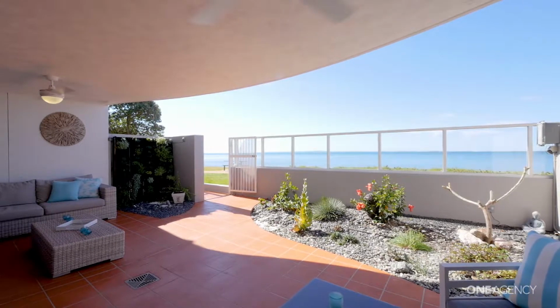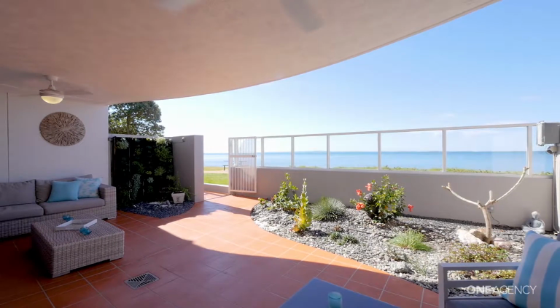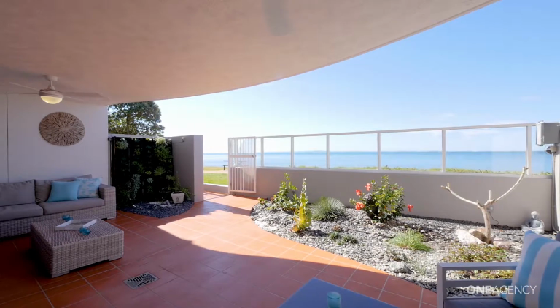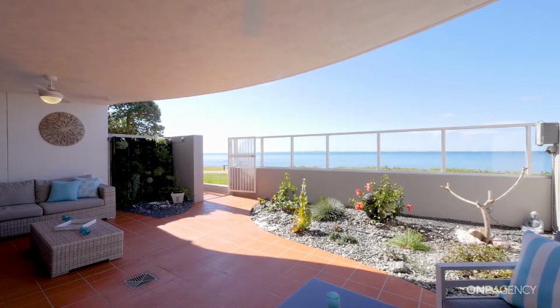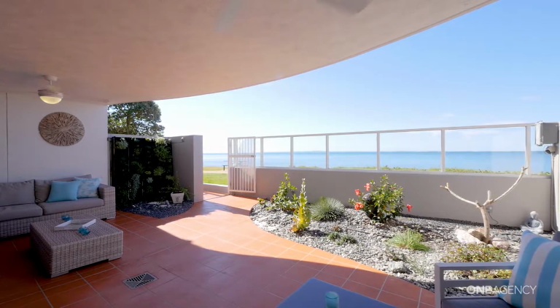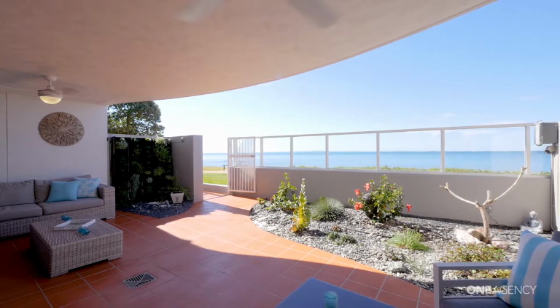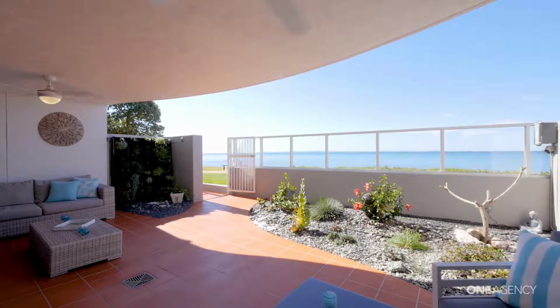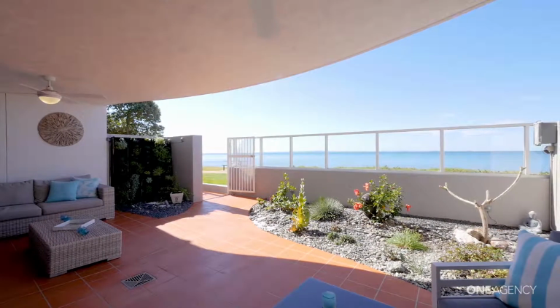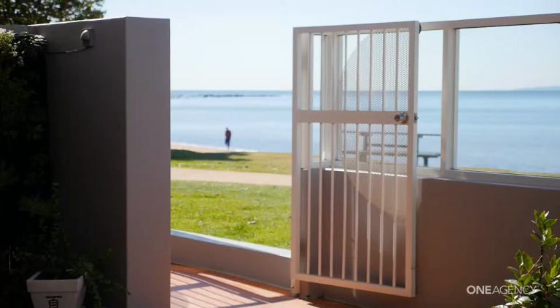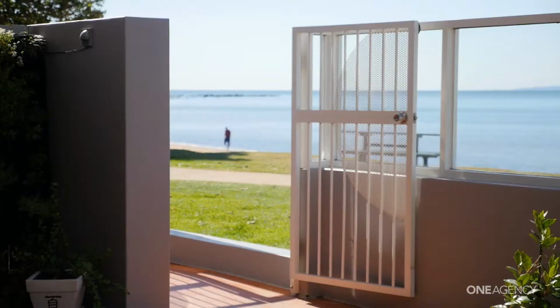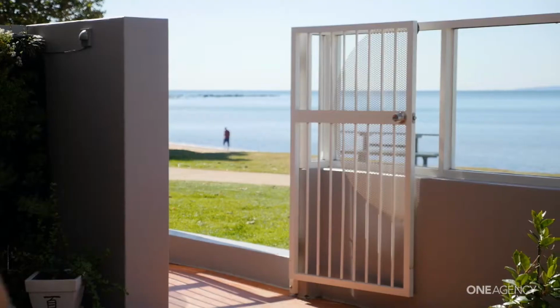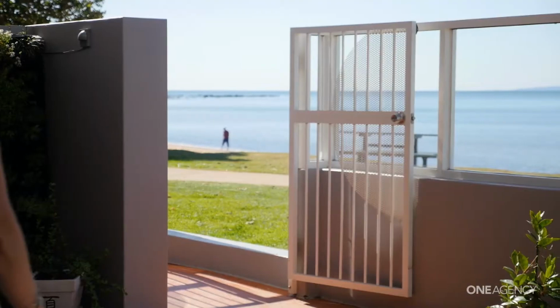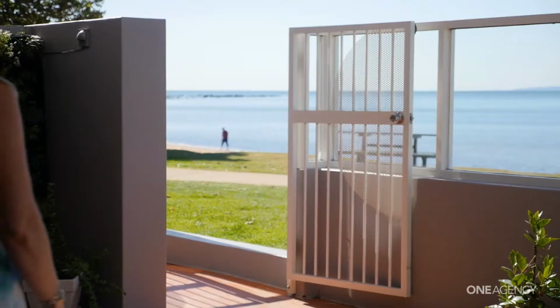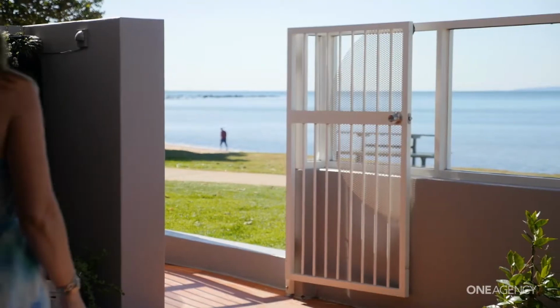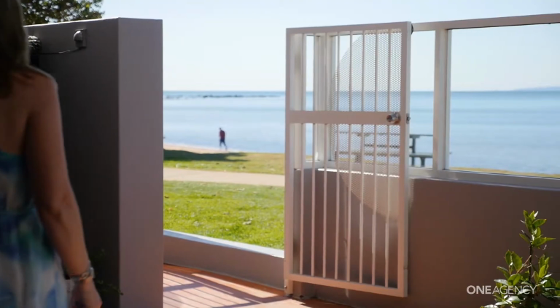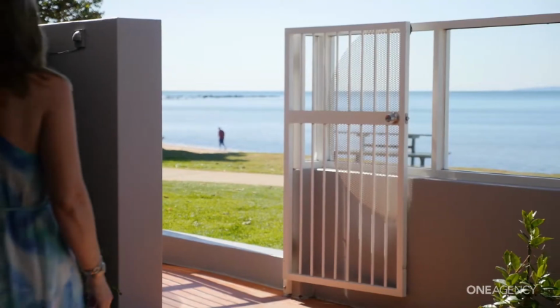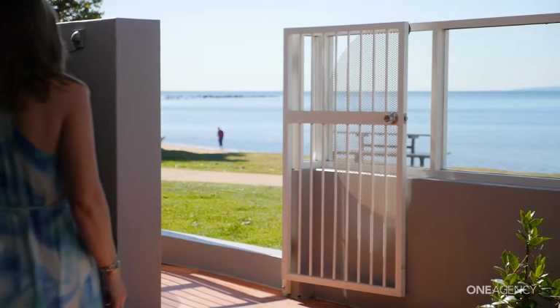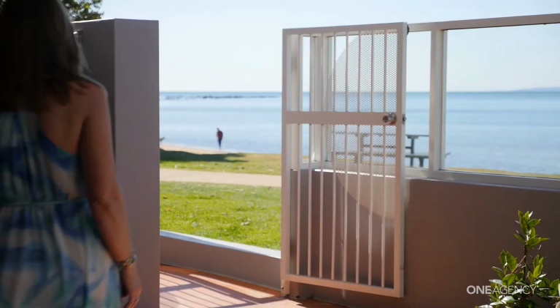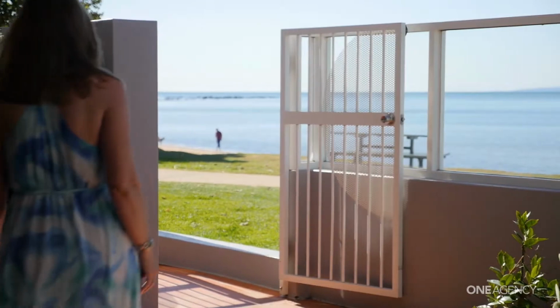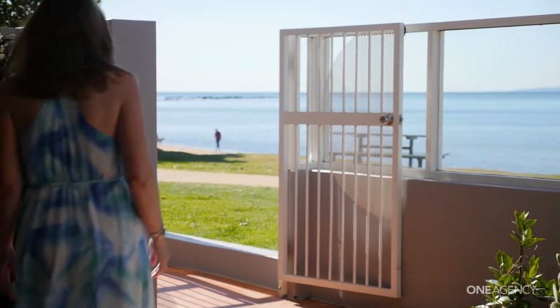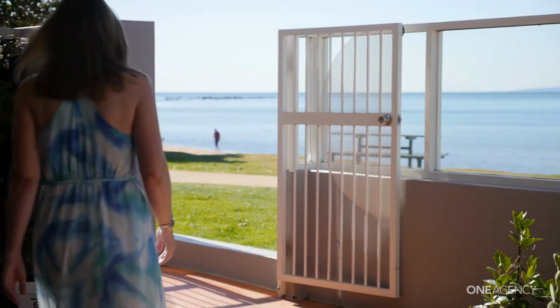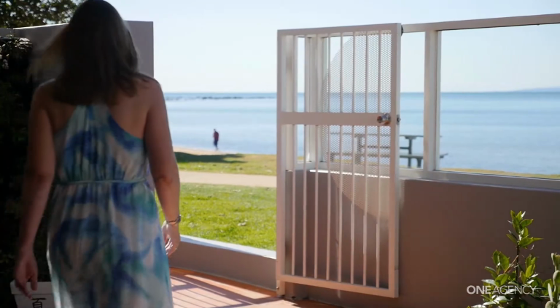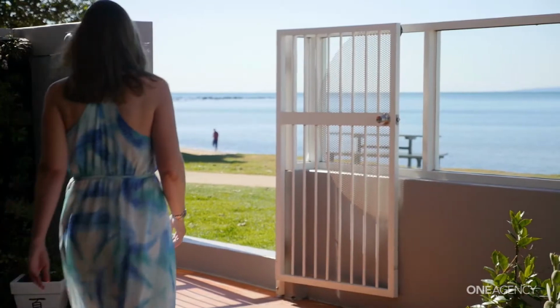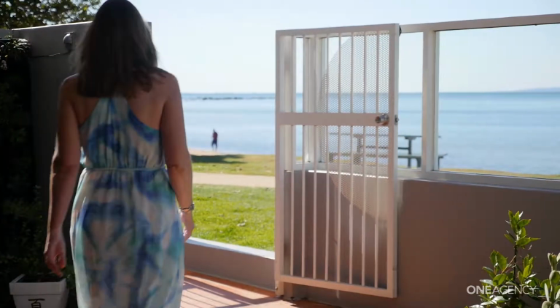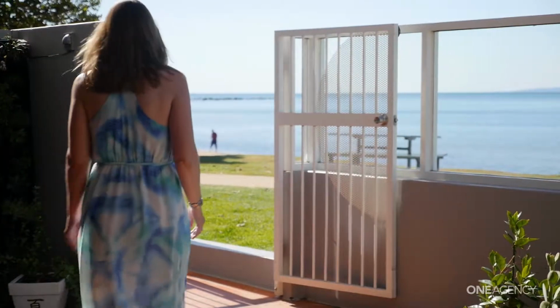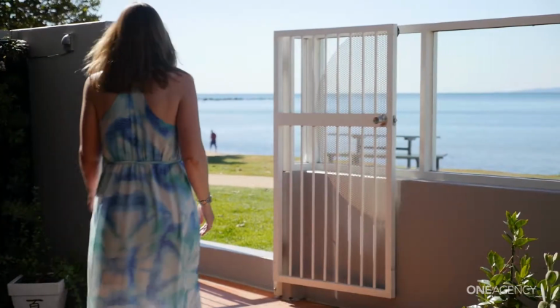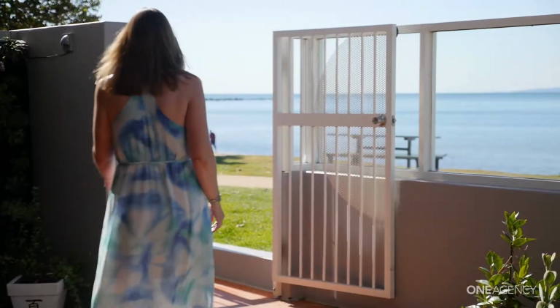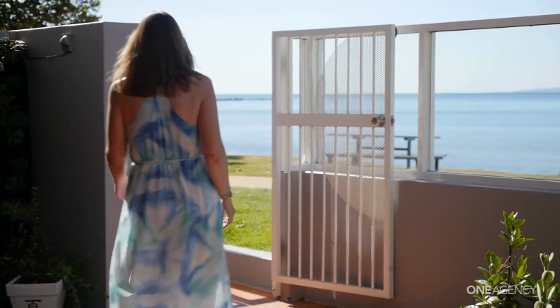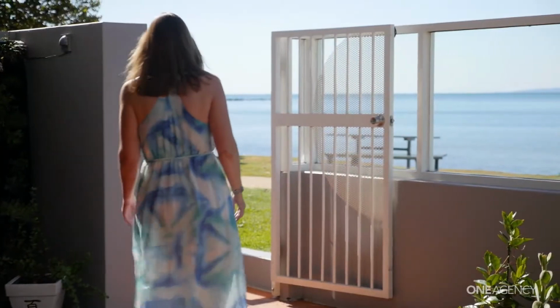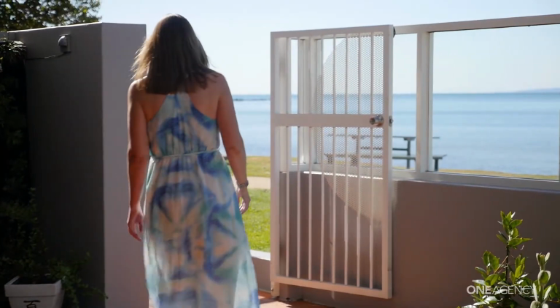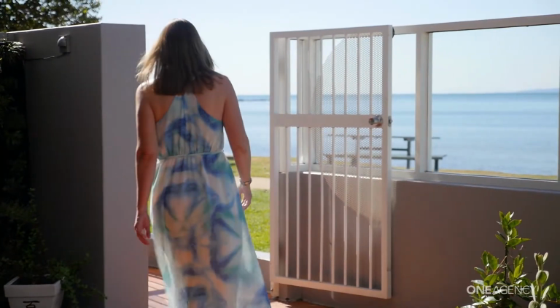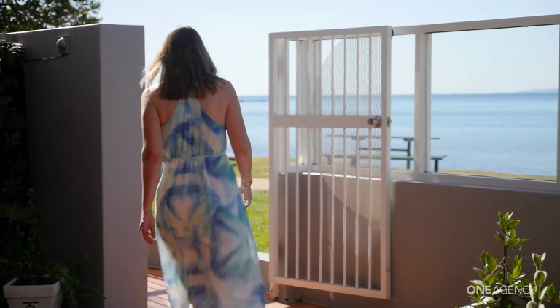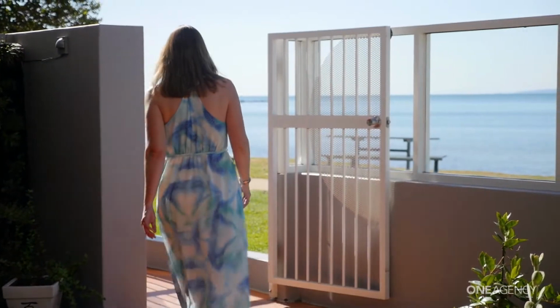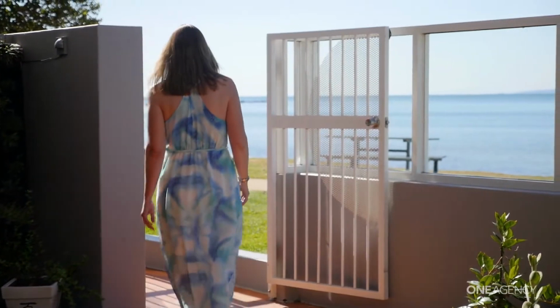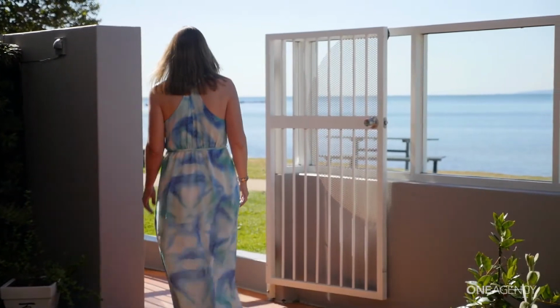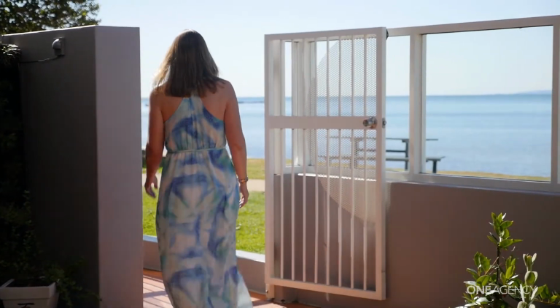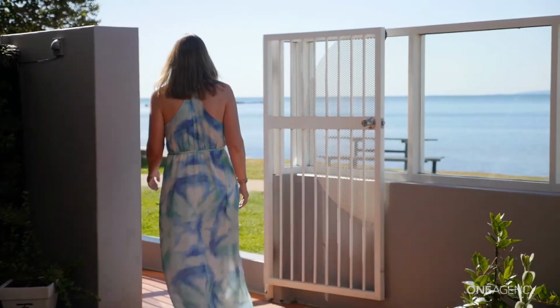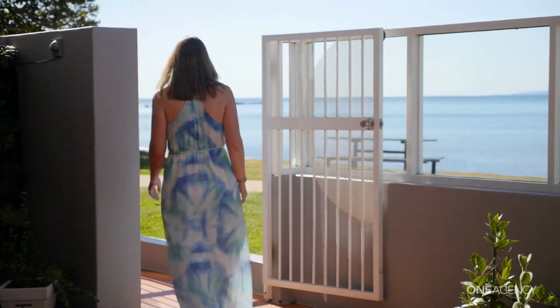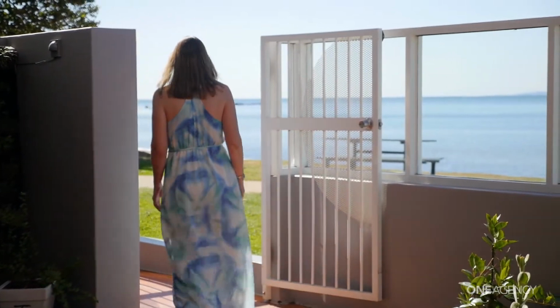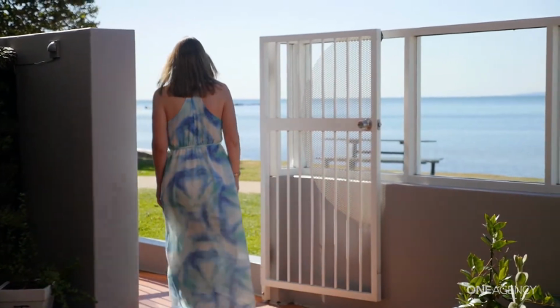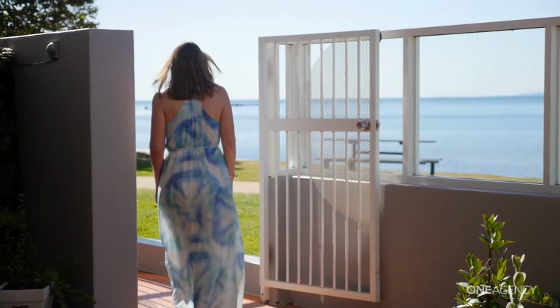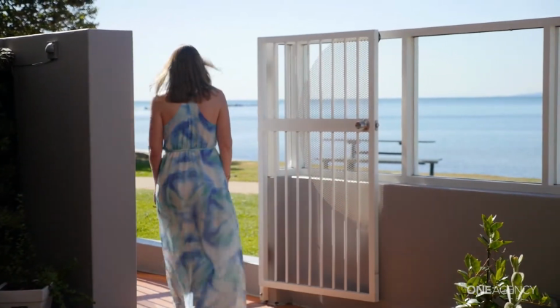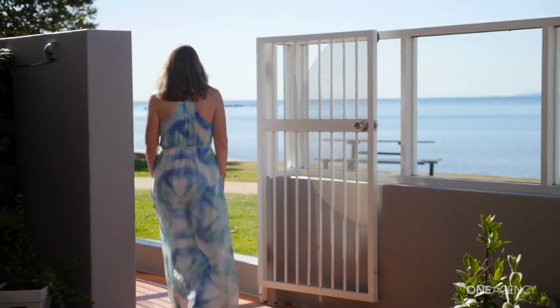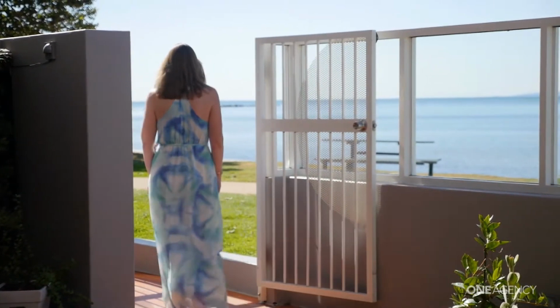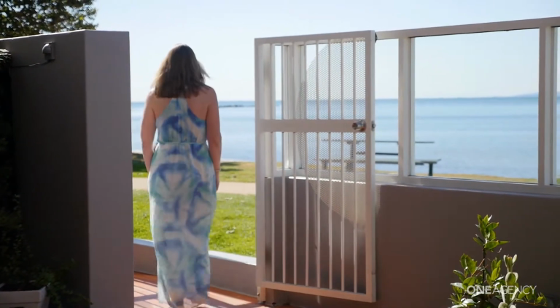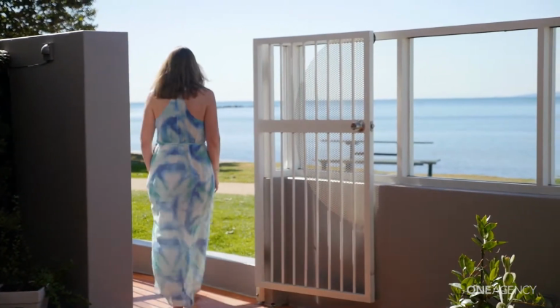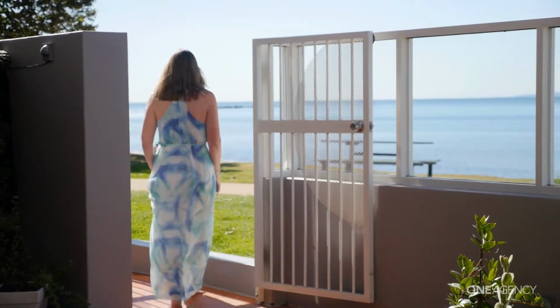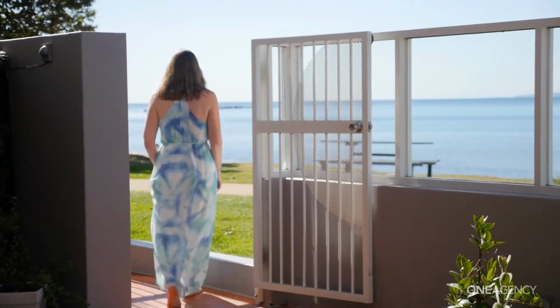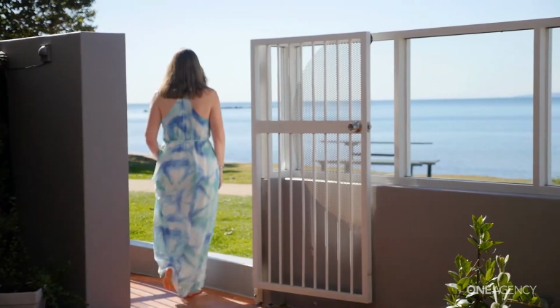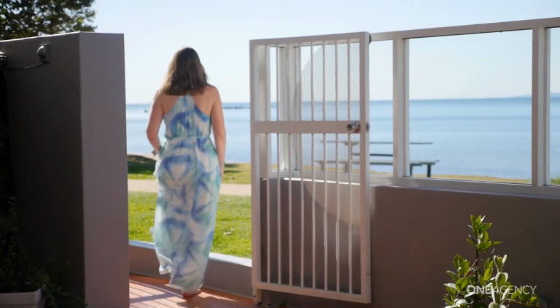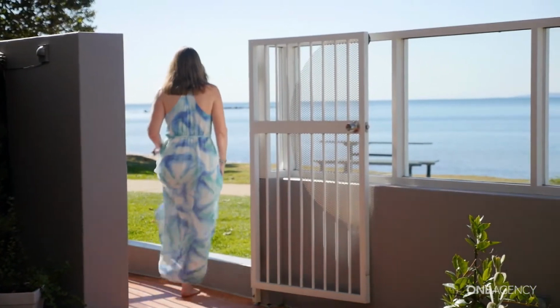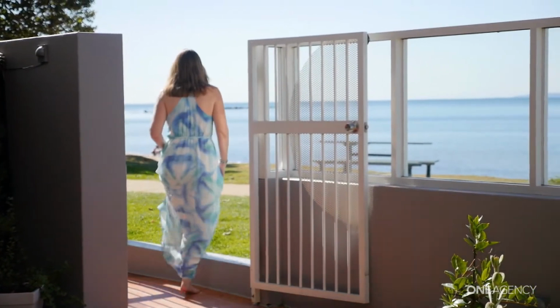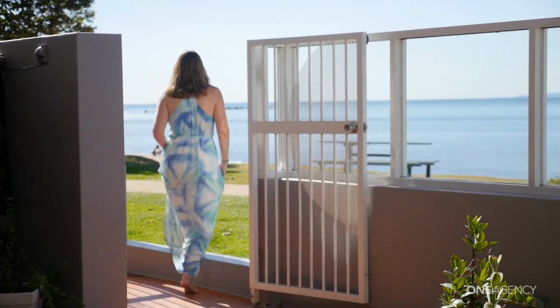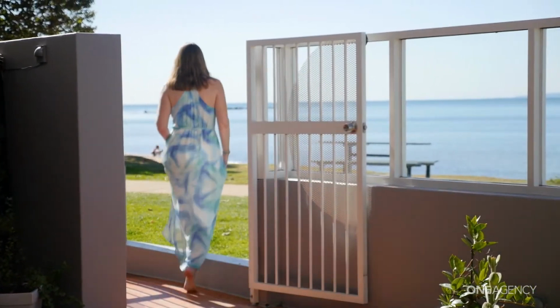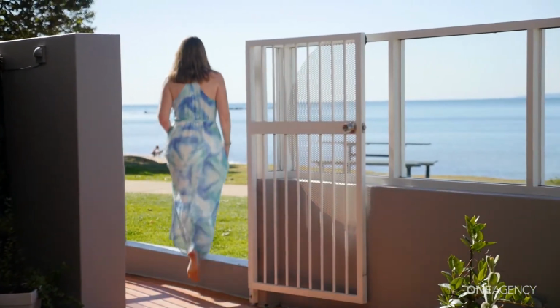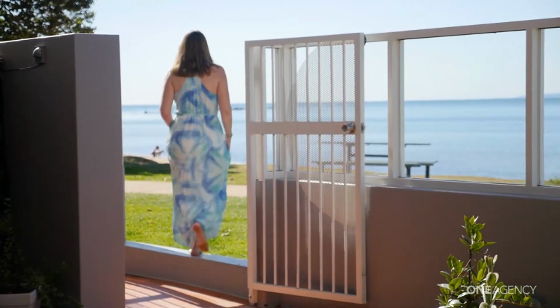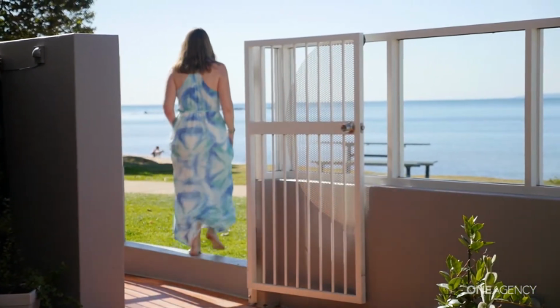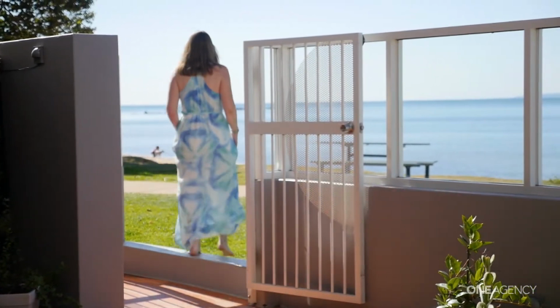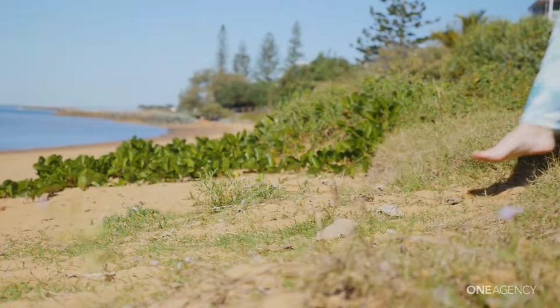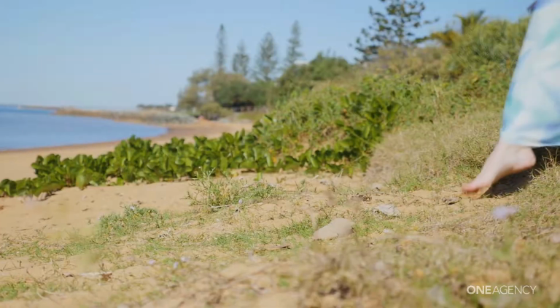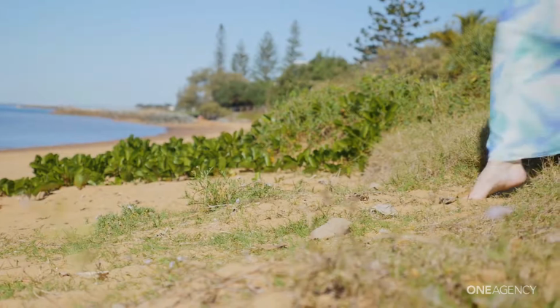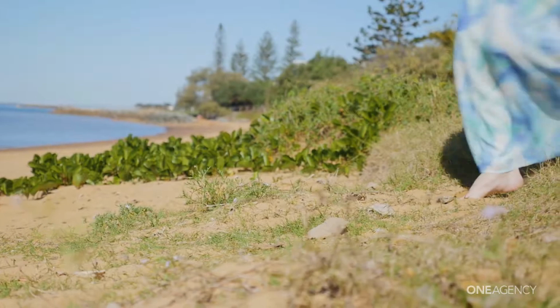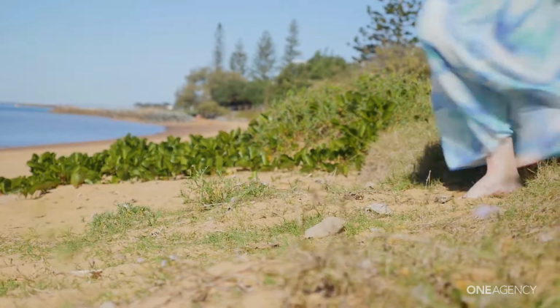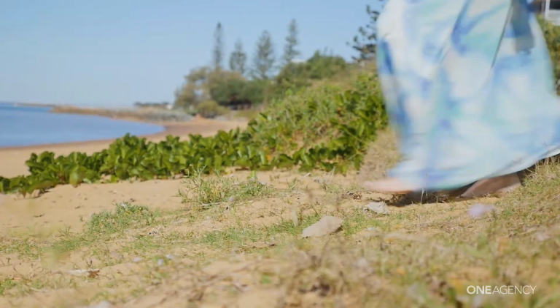Just 18 steps — that's all it is from your courtyard with its direct access to Sandy Queens Beach.